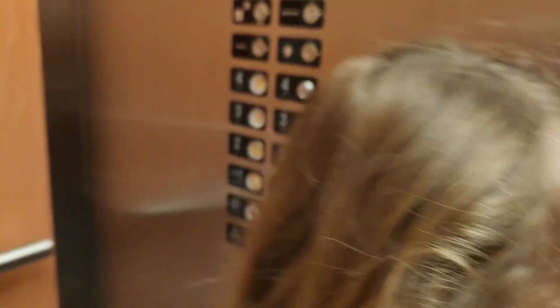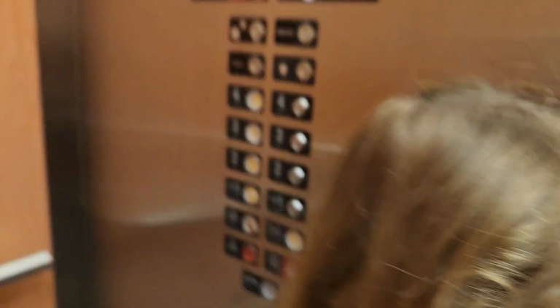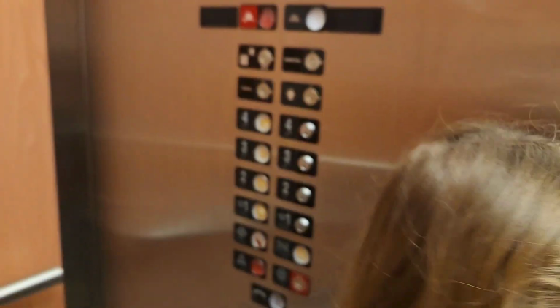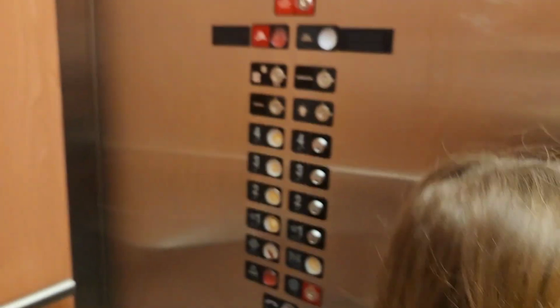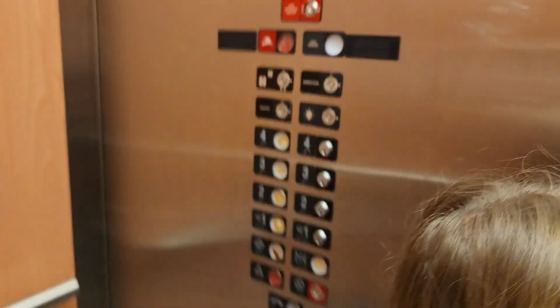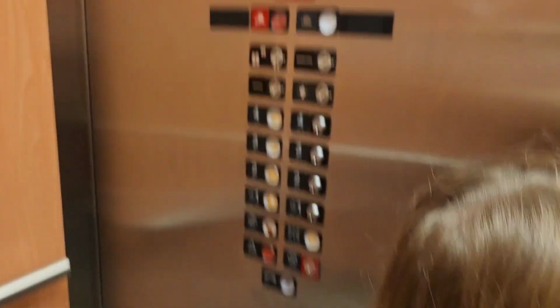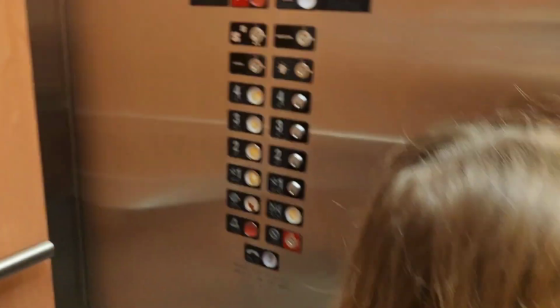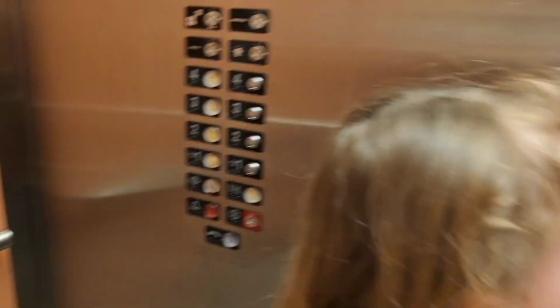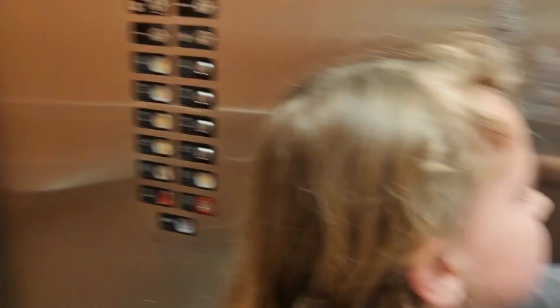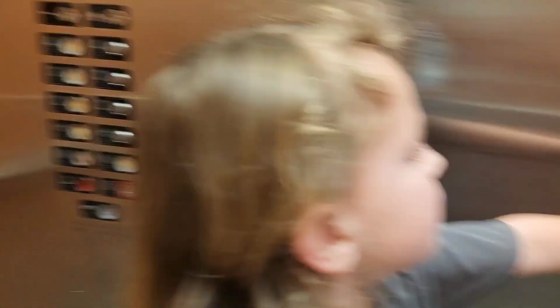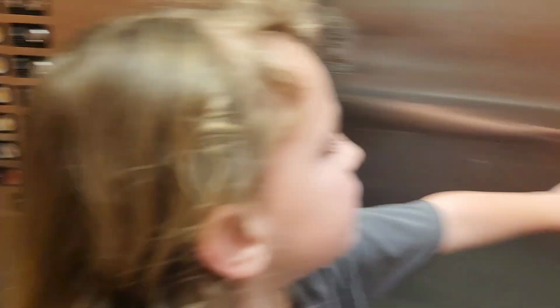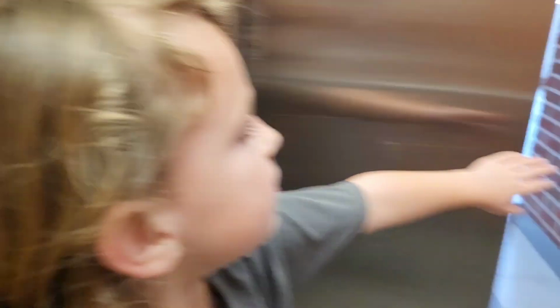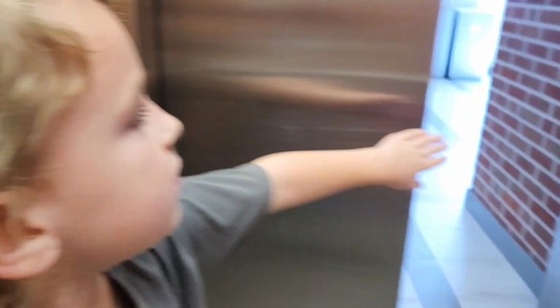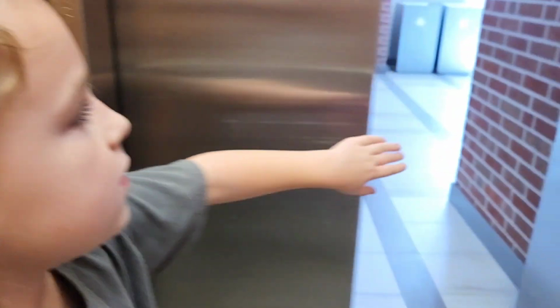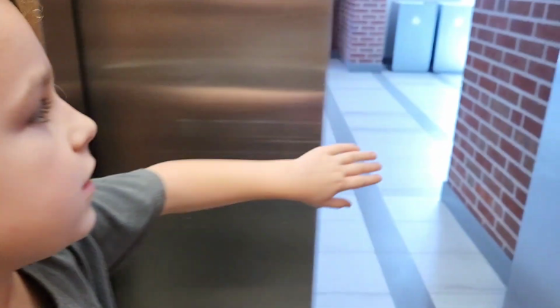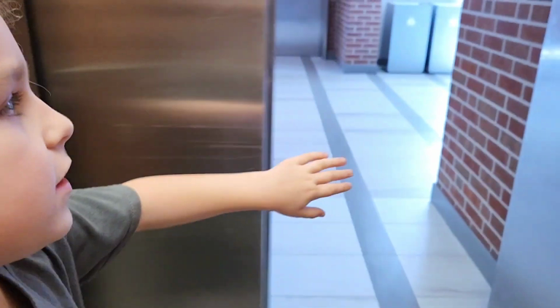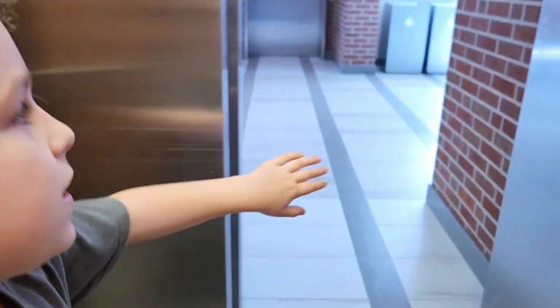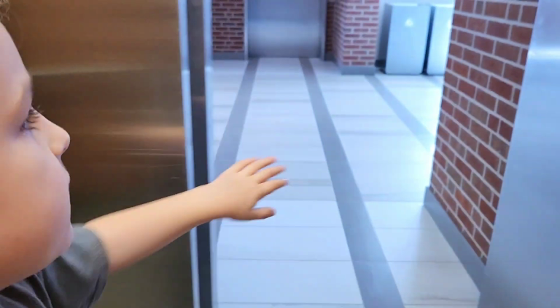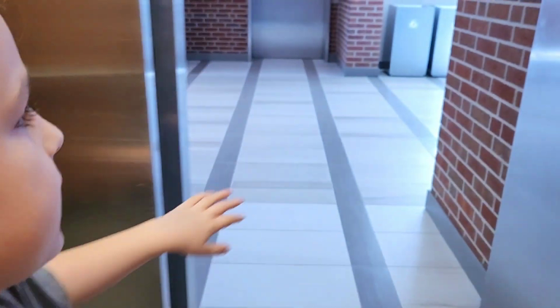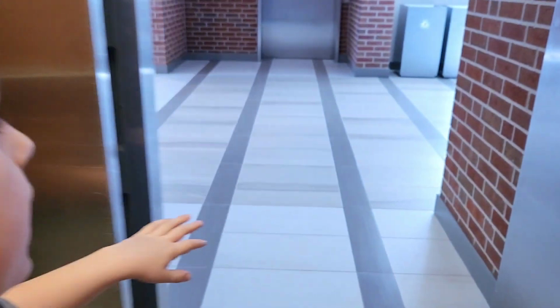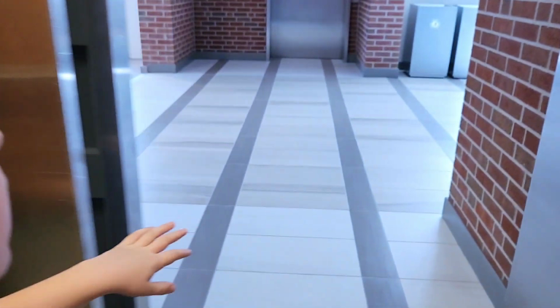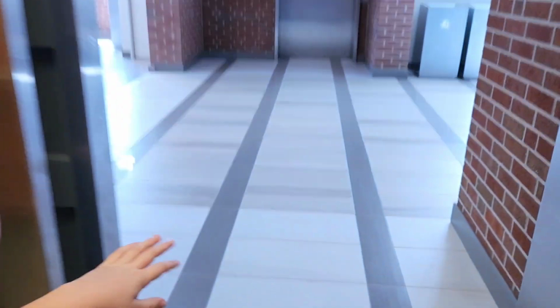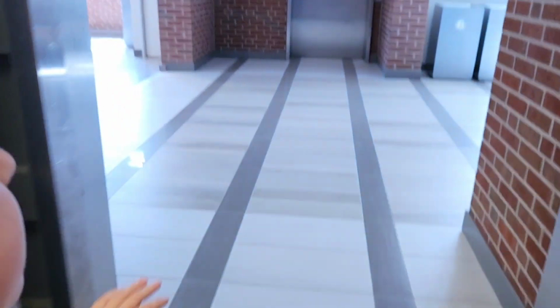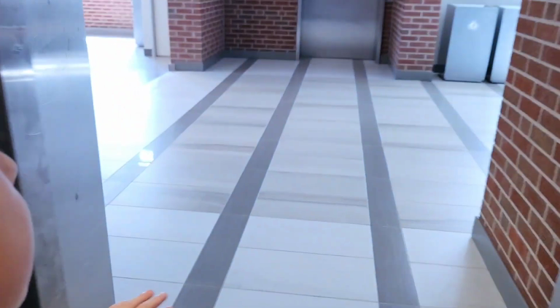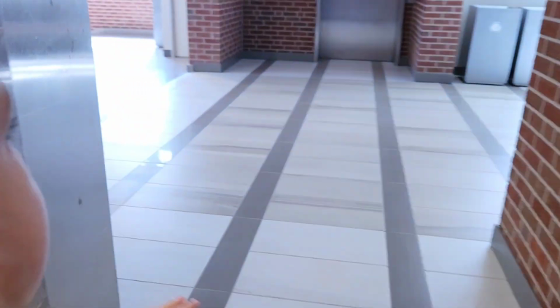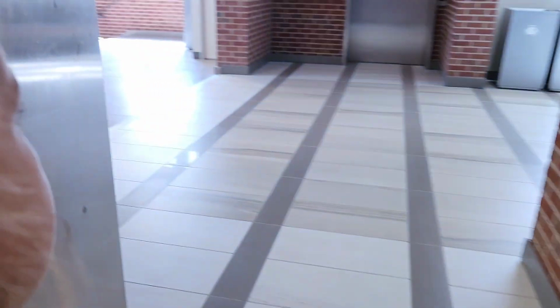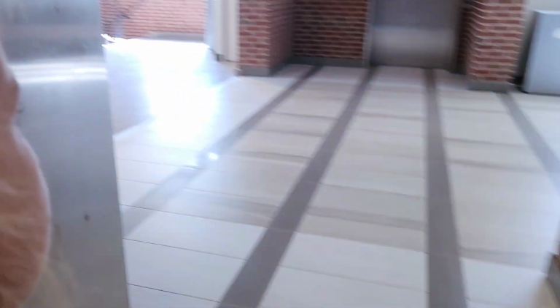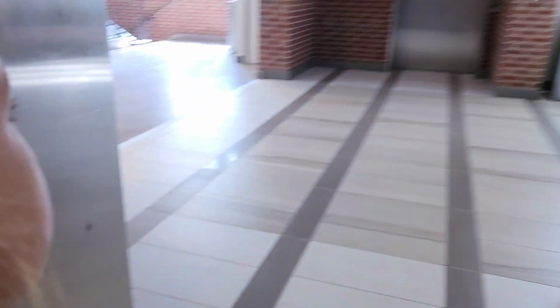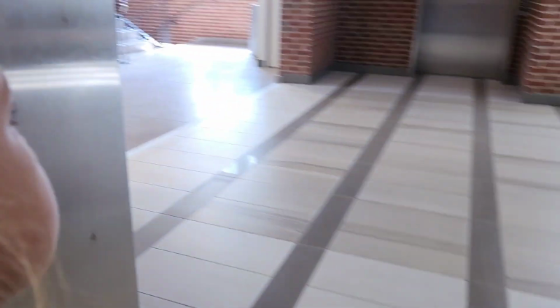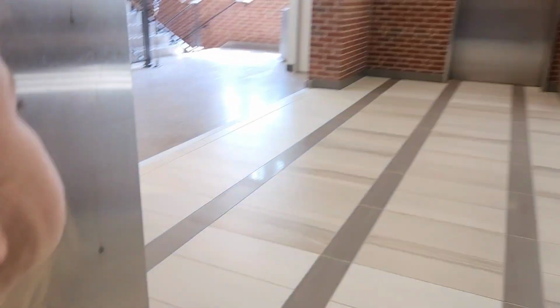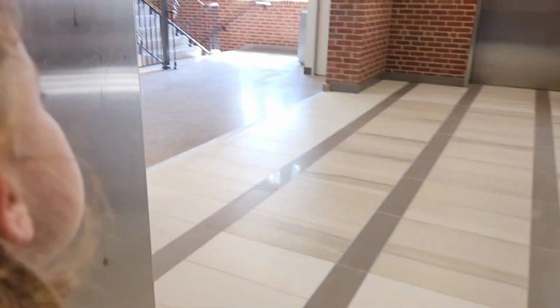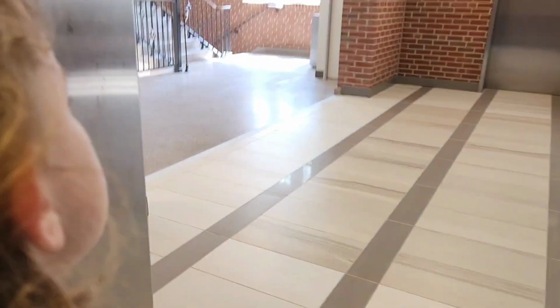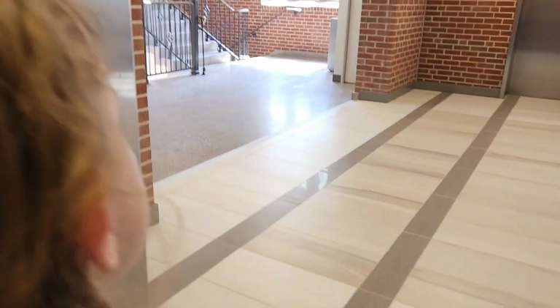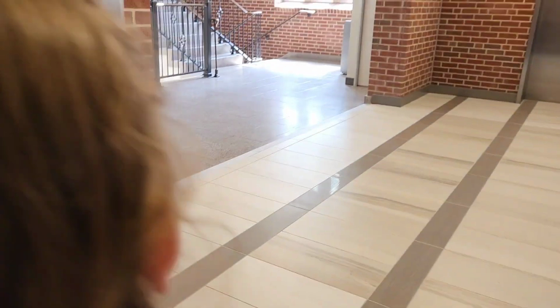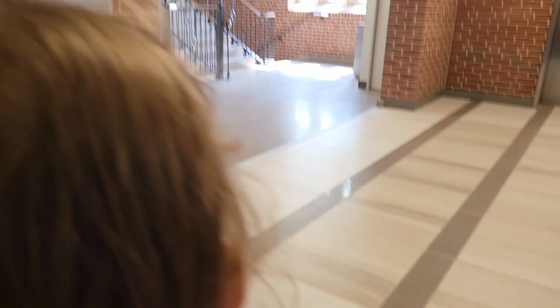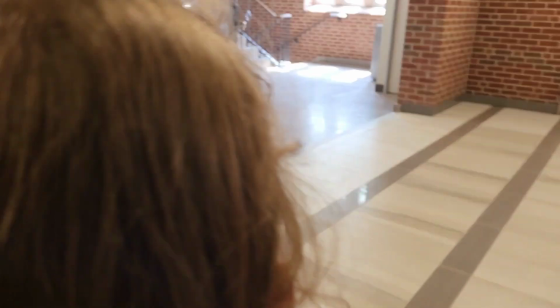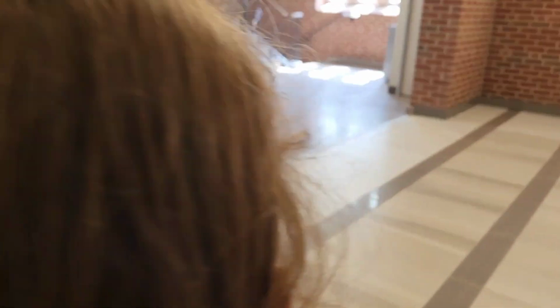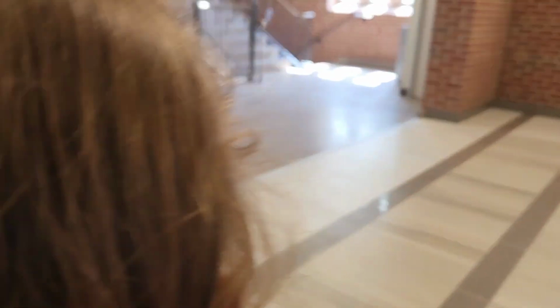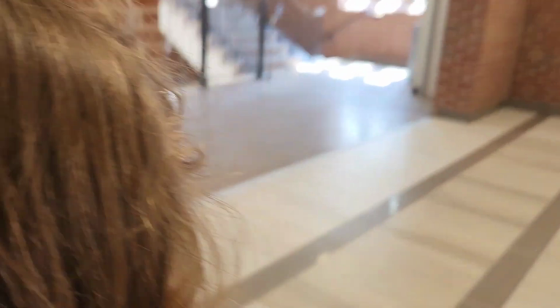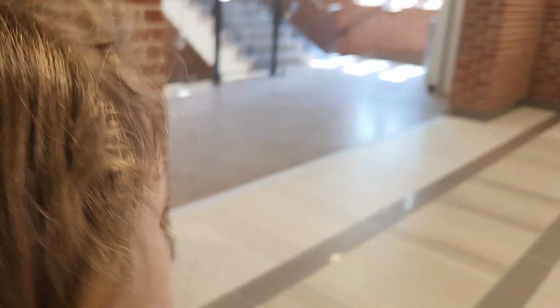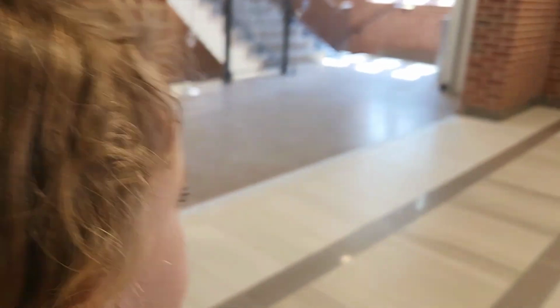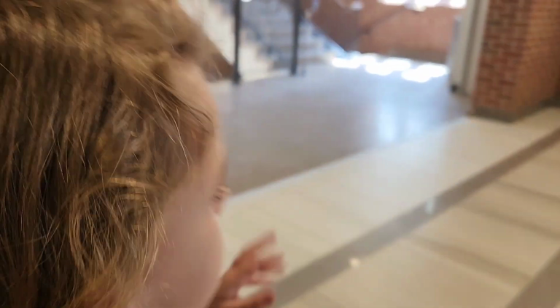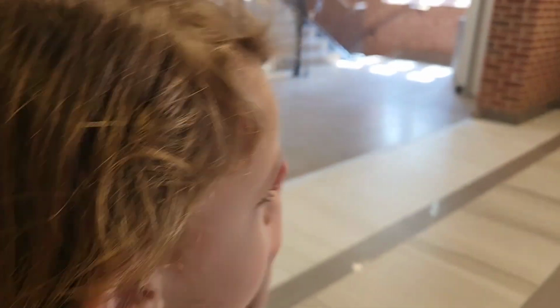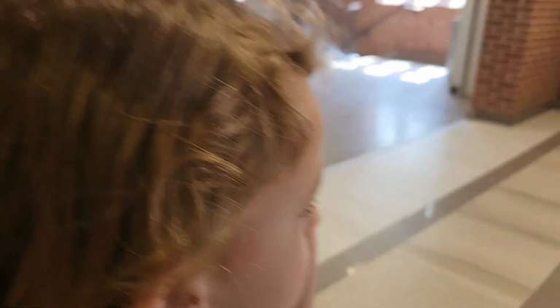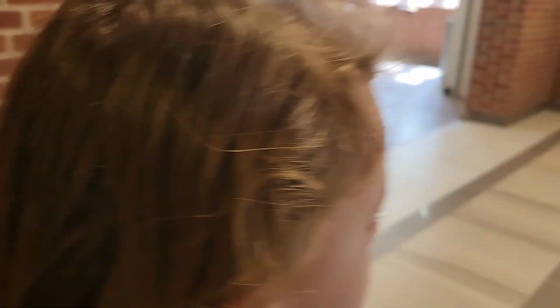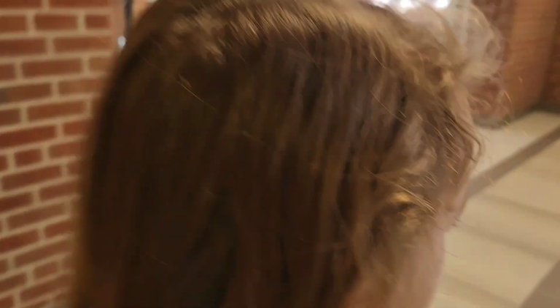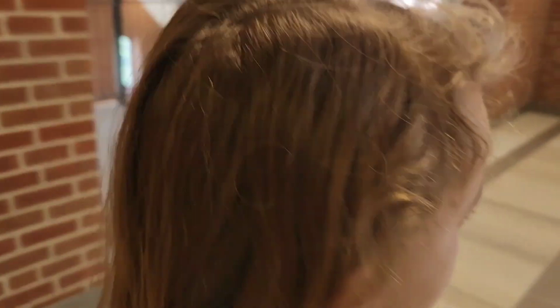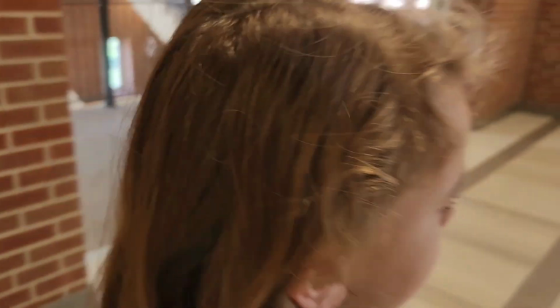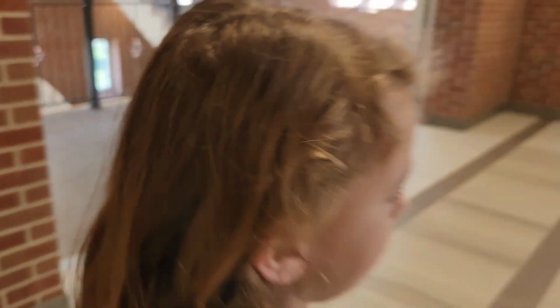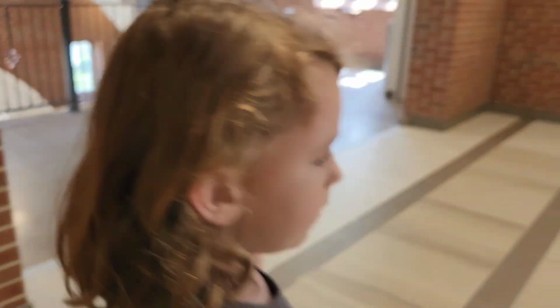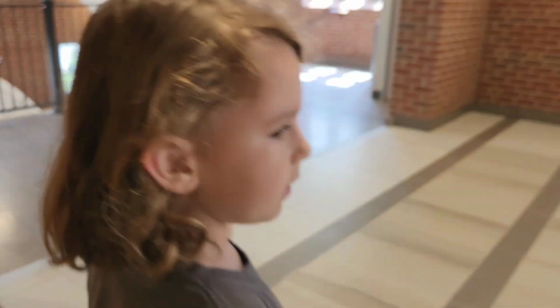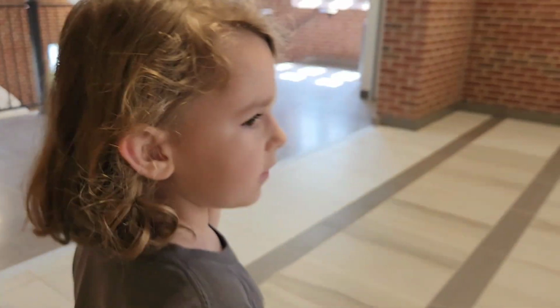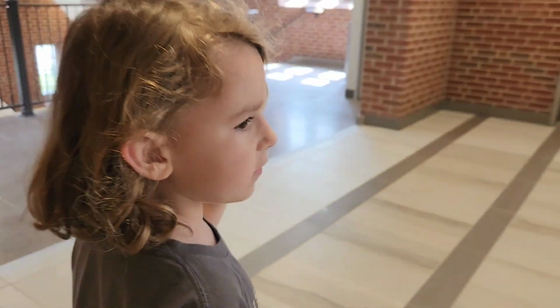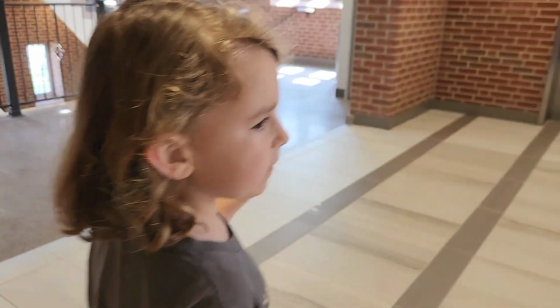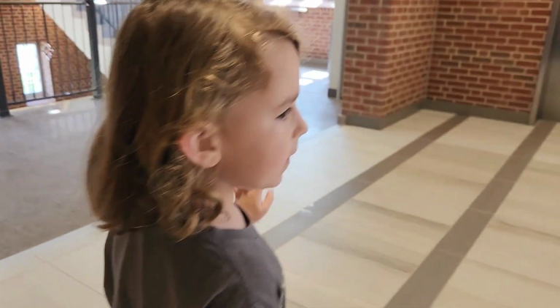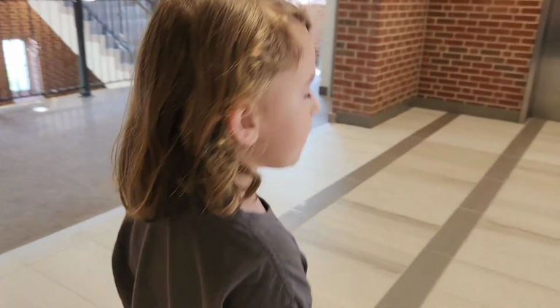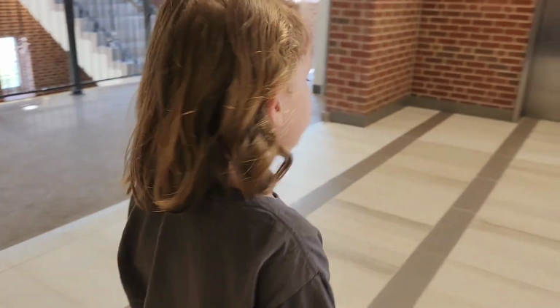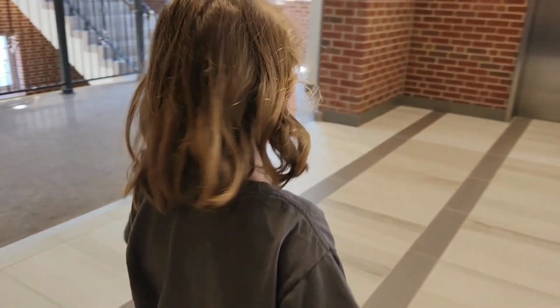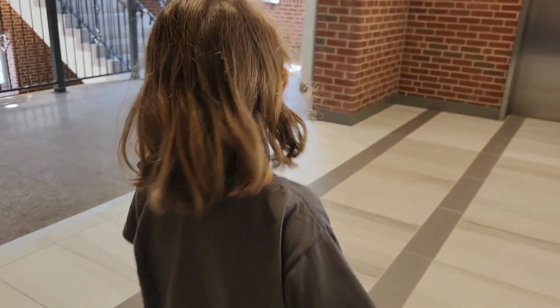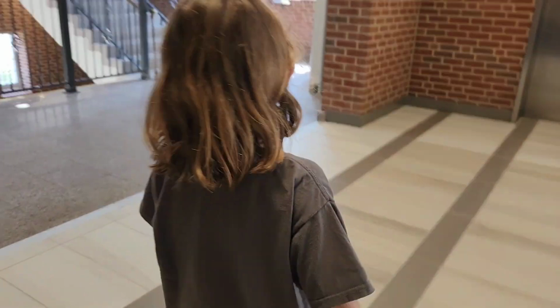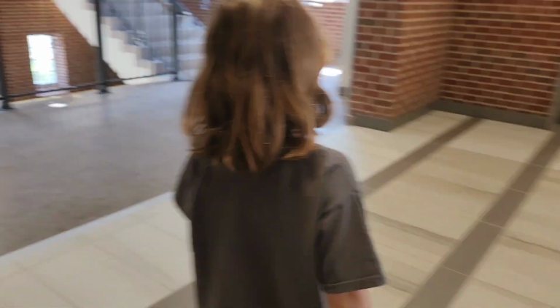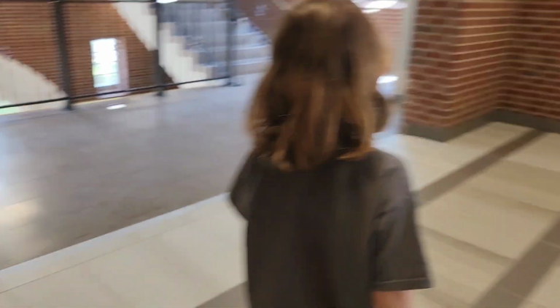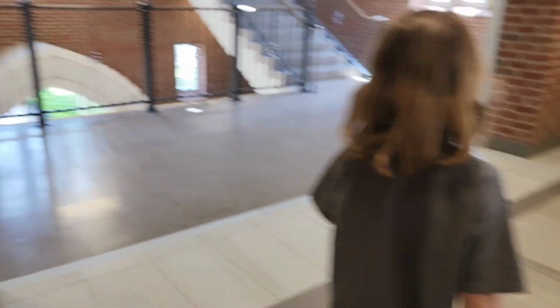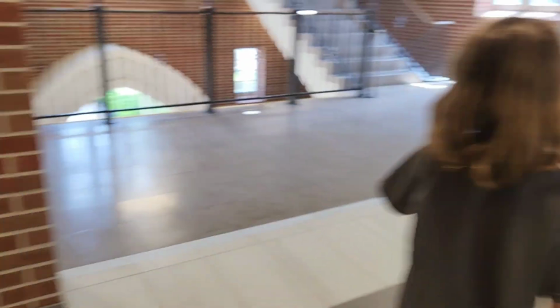Yeah, let's get out, let's get out. Okay, here.